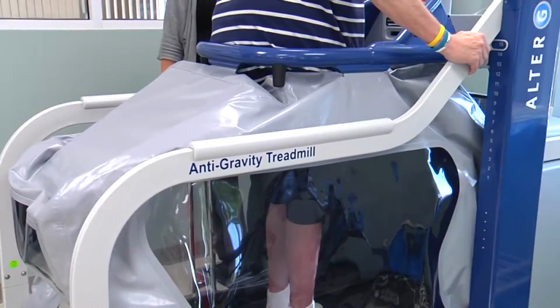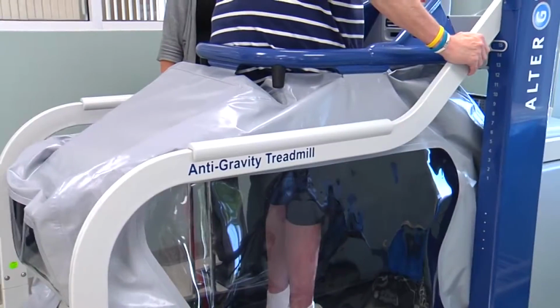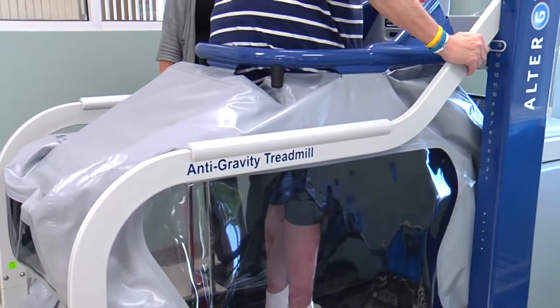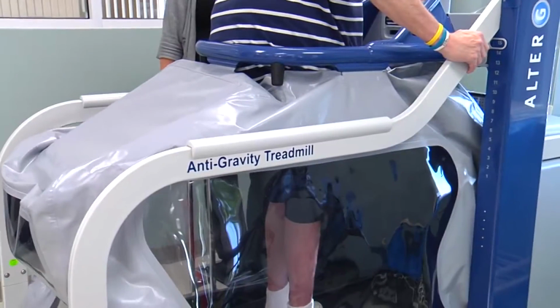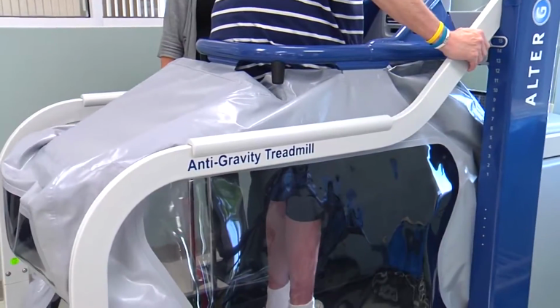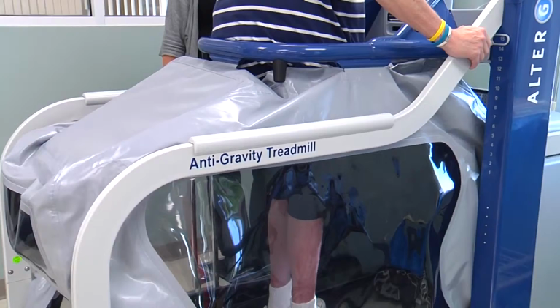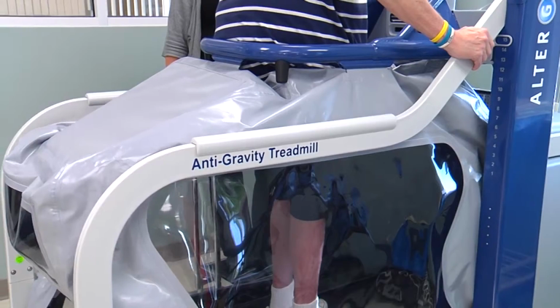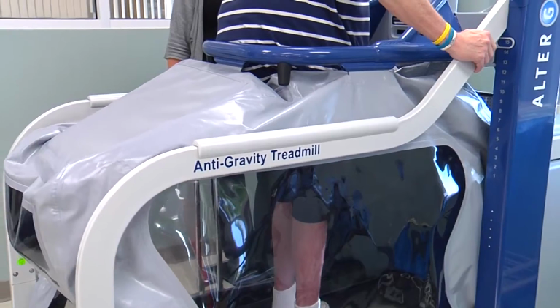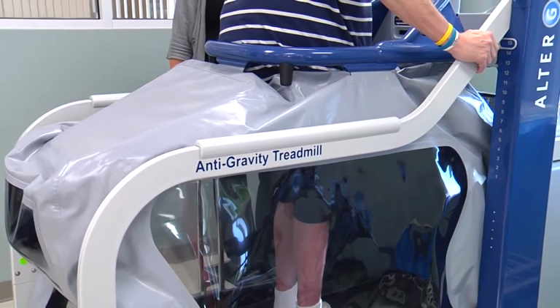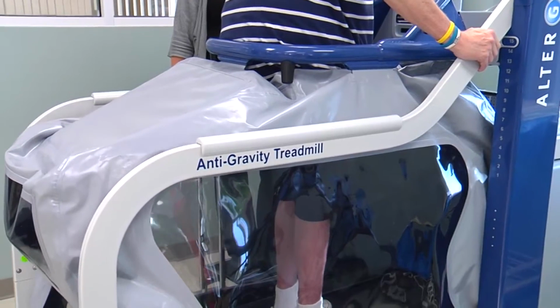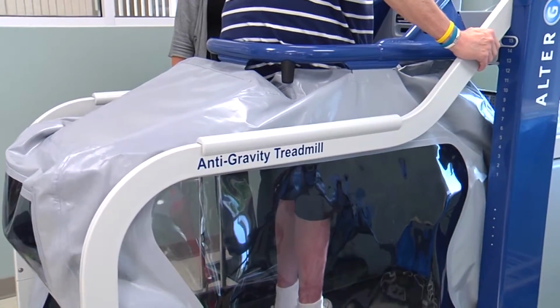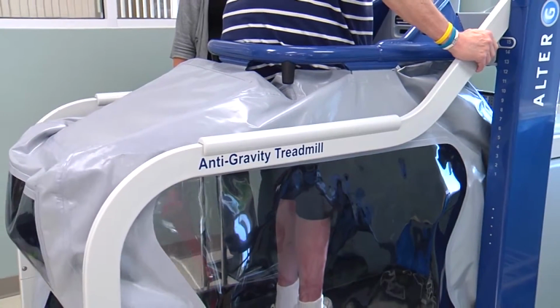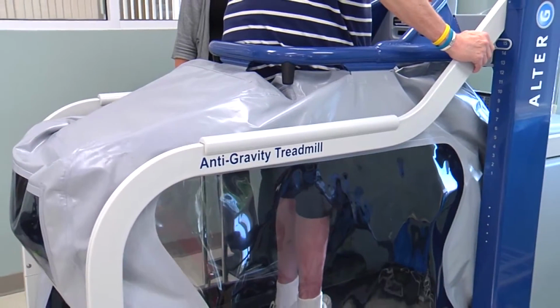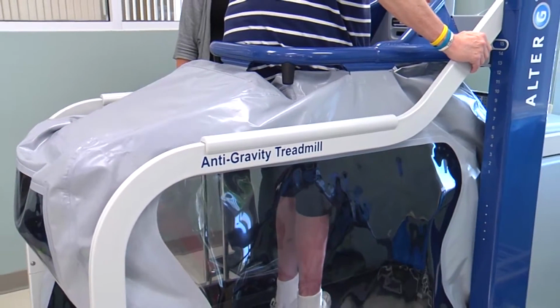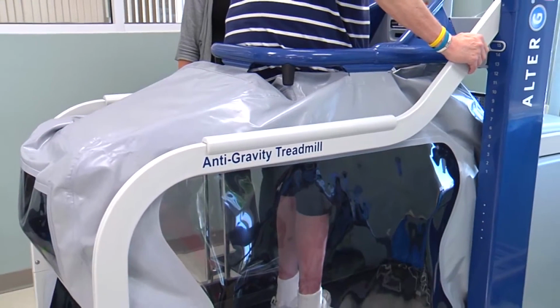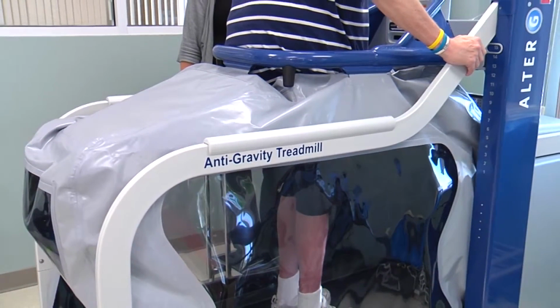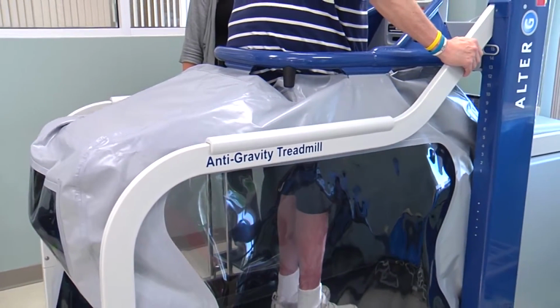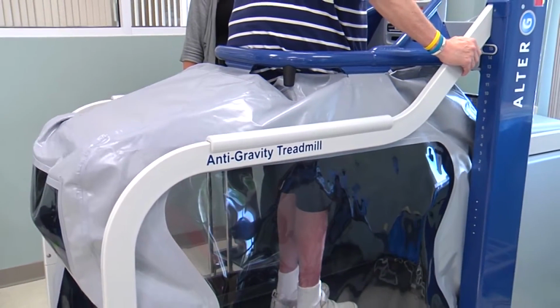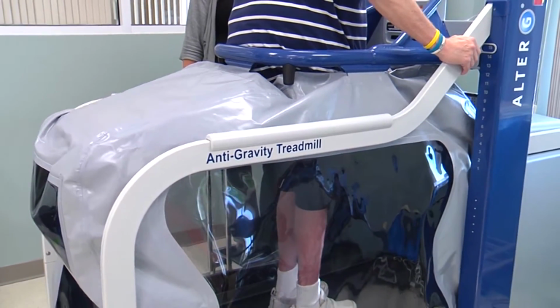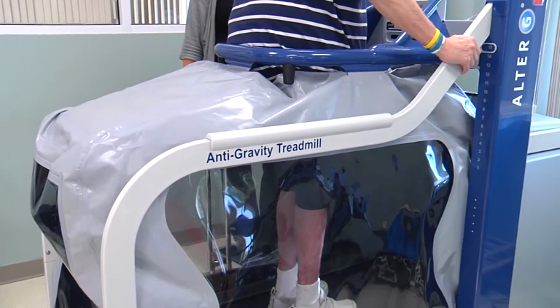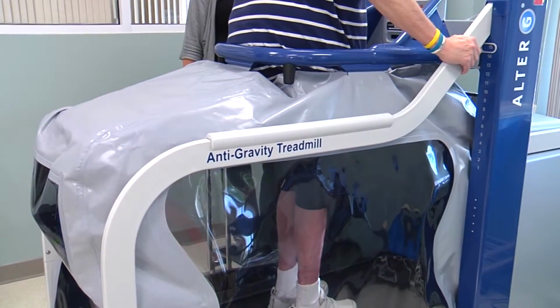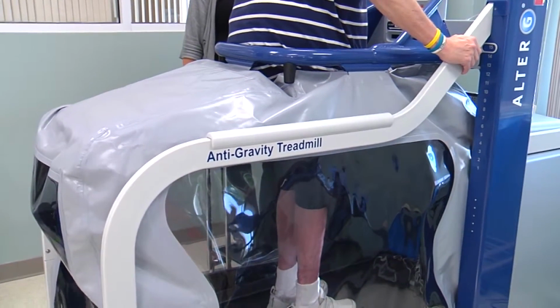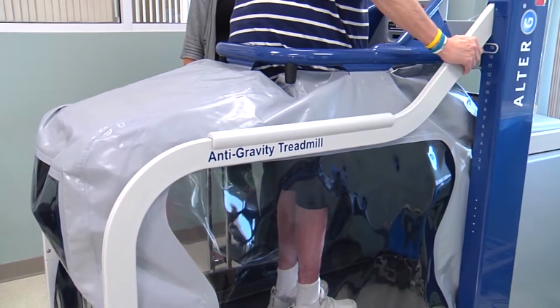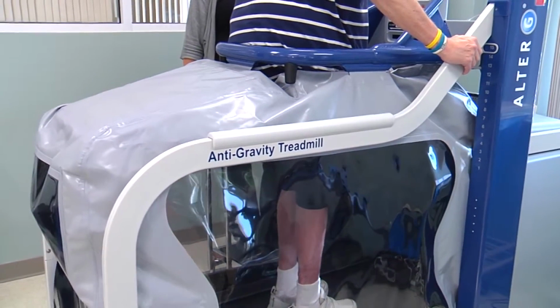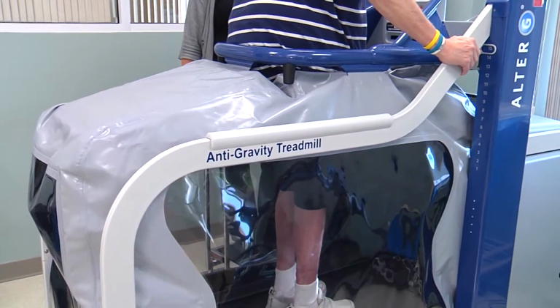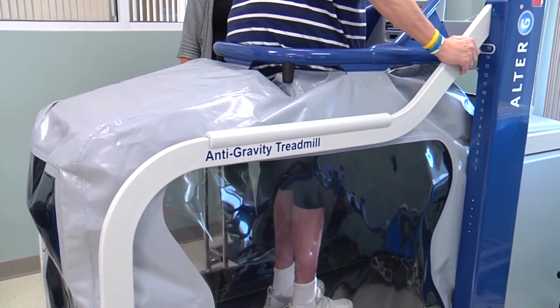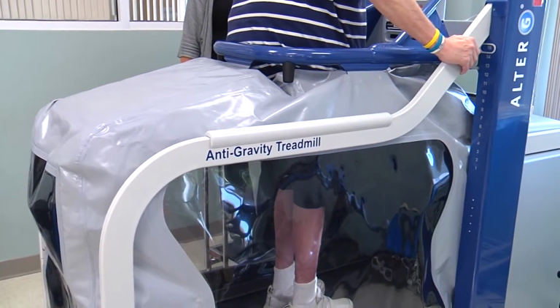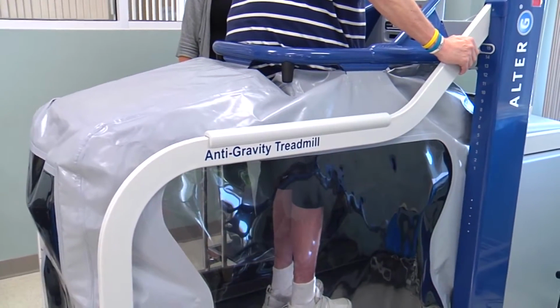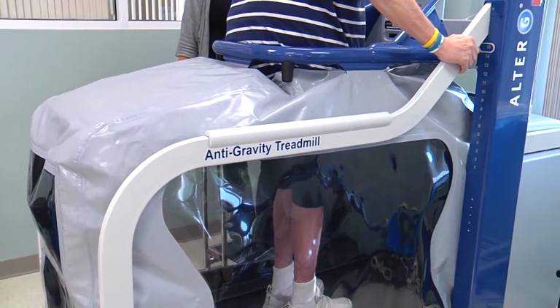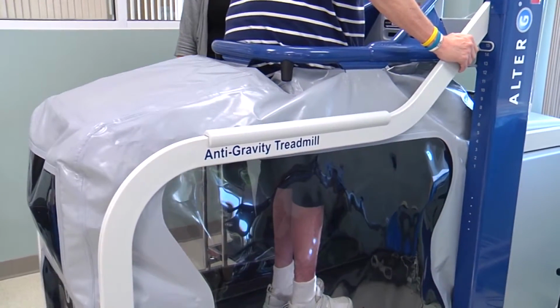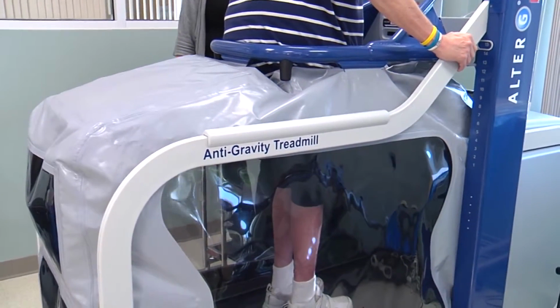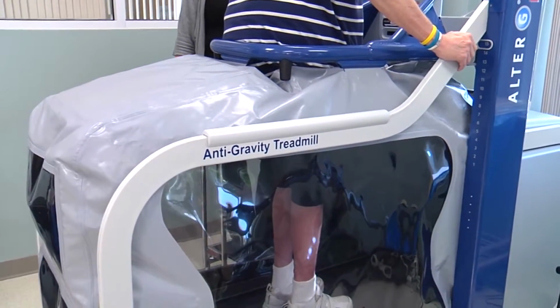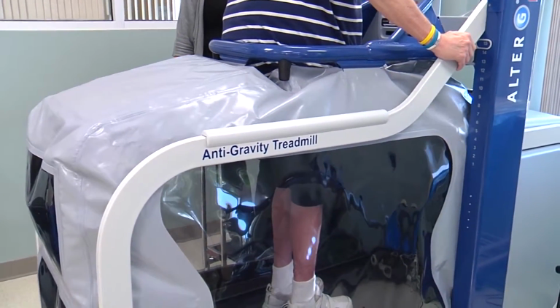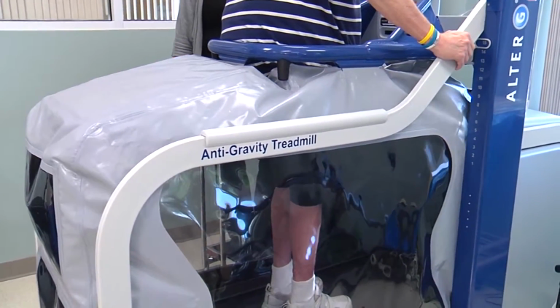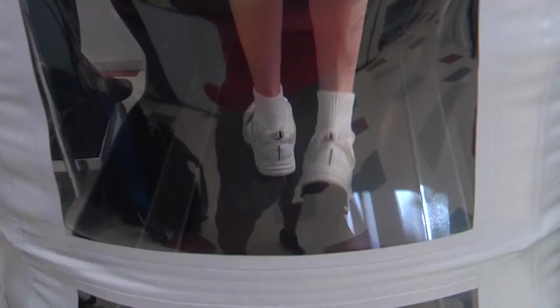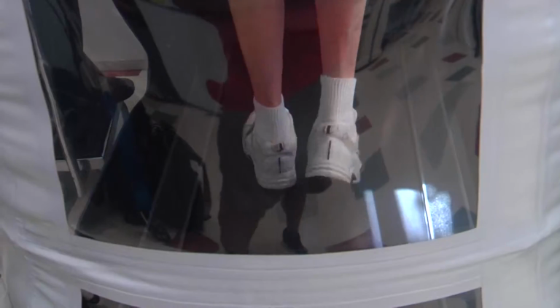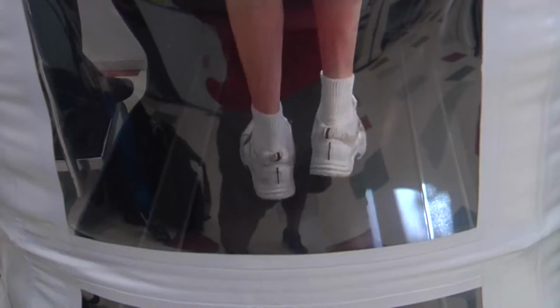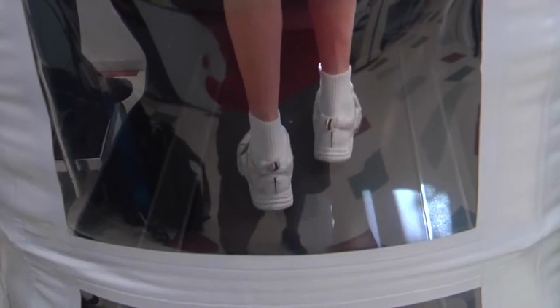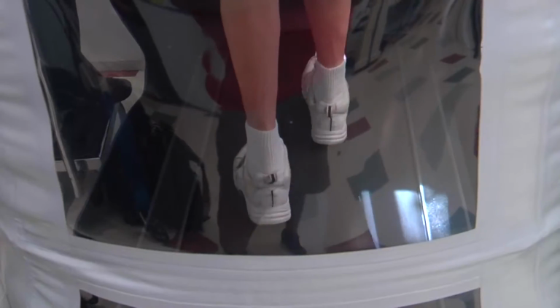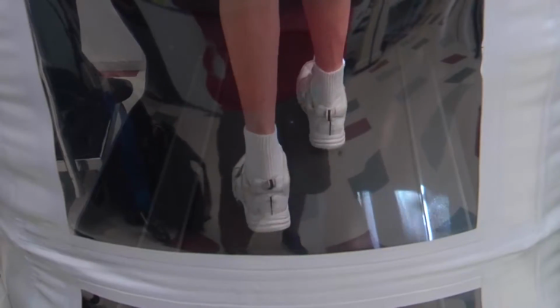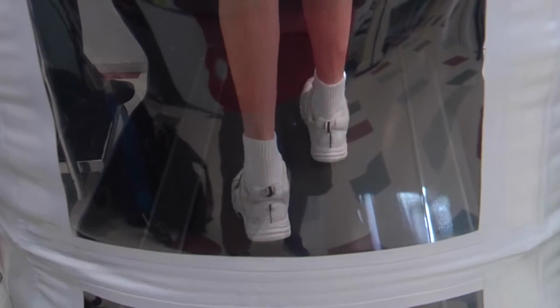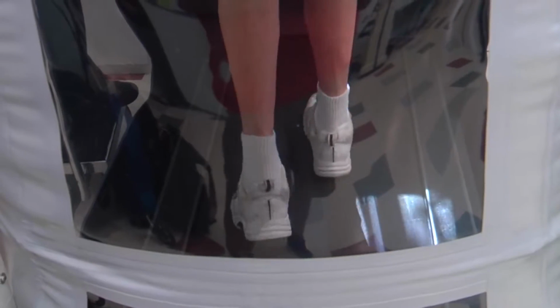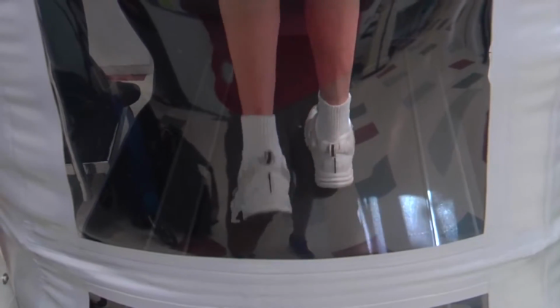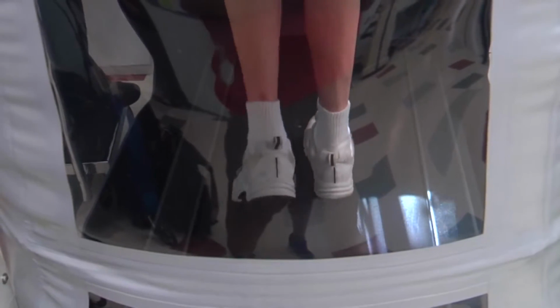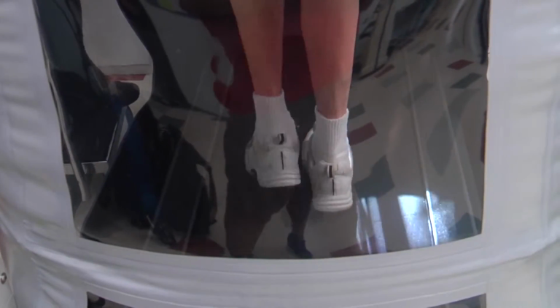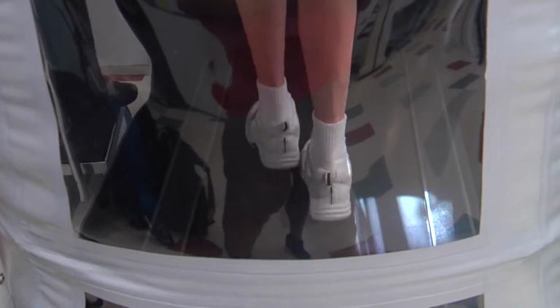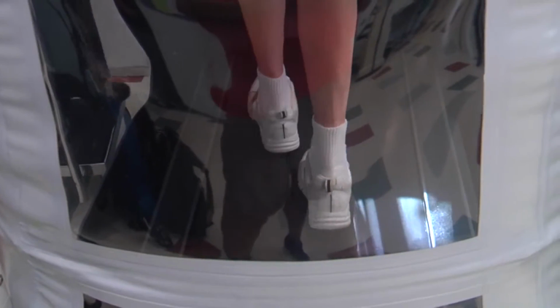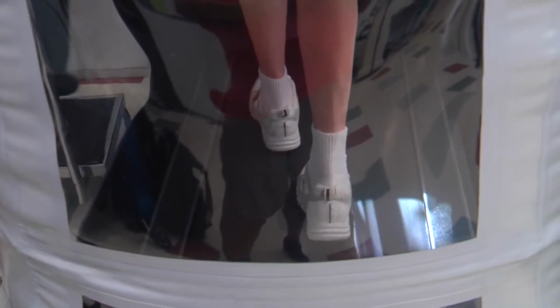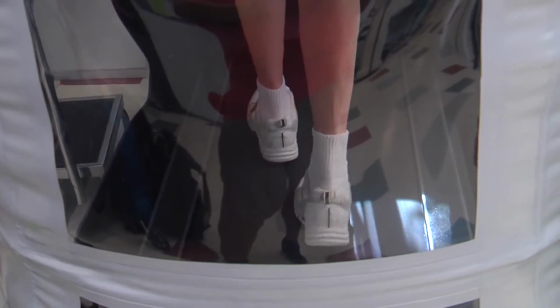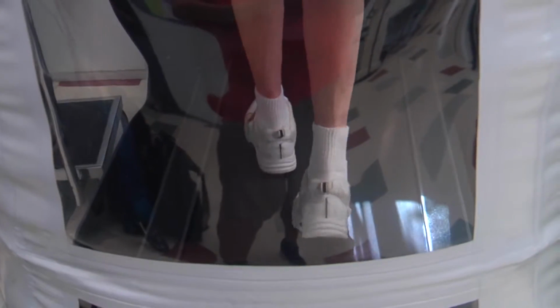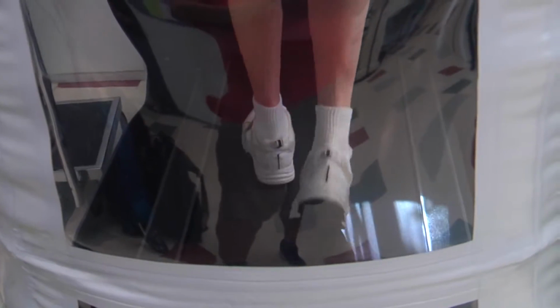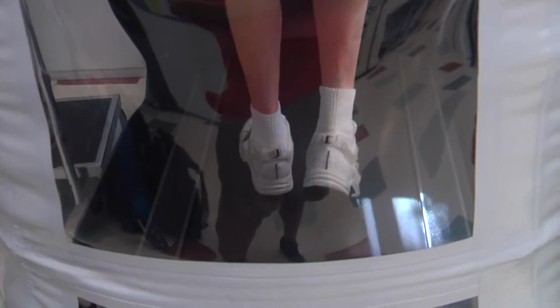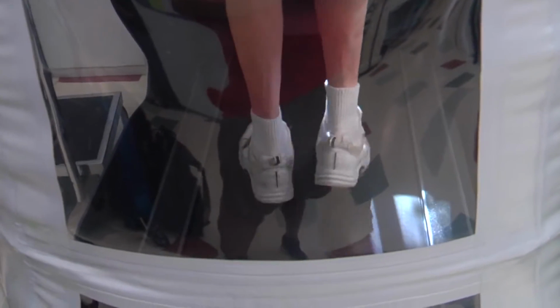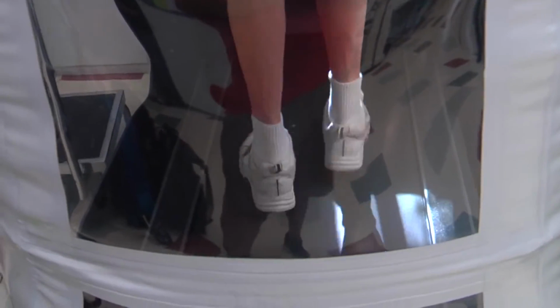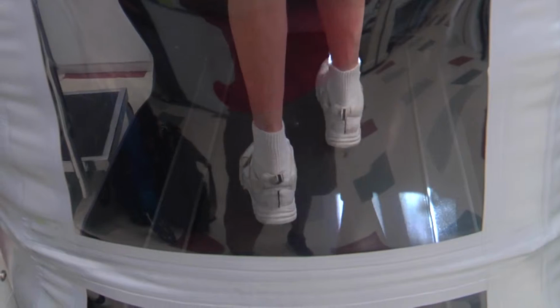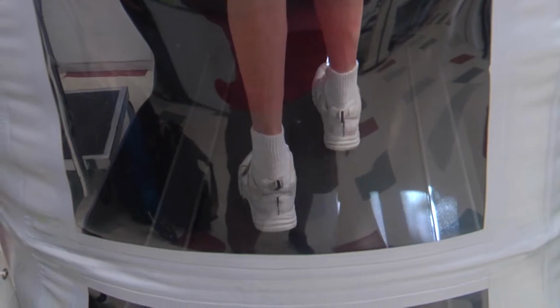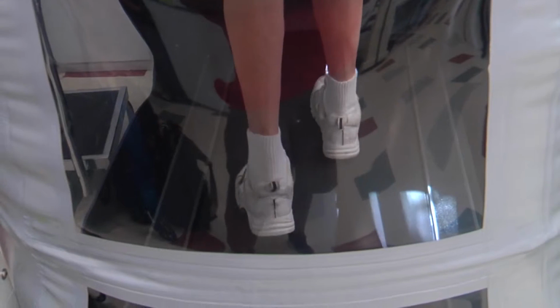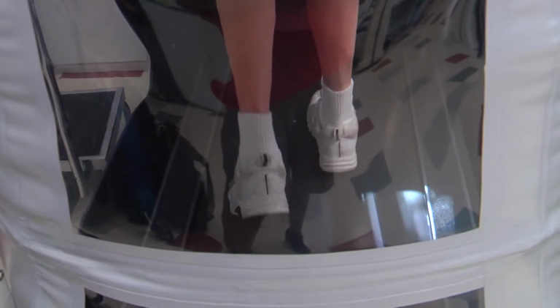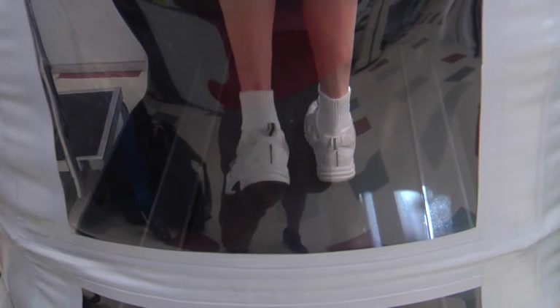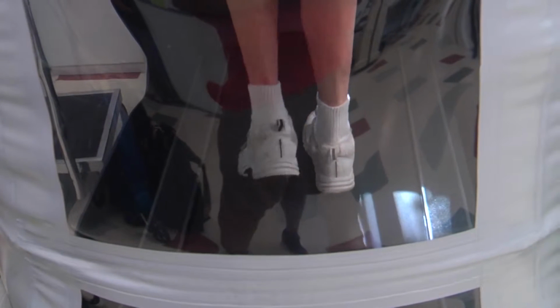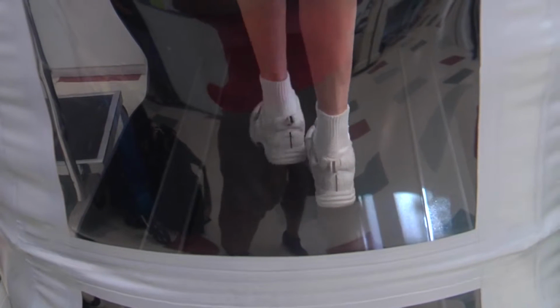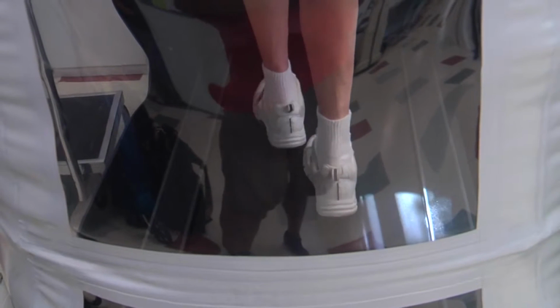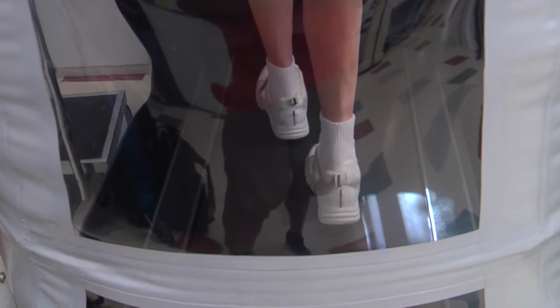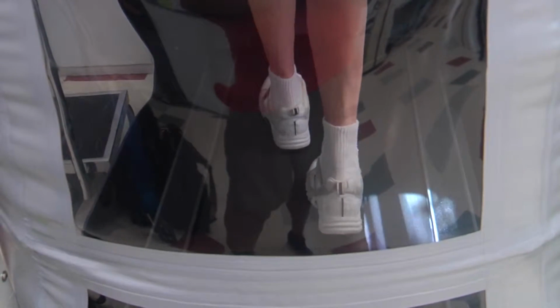Giant step or small leap? This anti-gravity treadmill is helping rehab patients make great strides in their recovery.